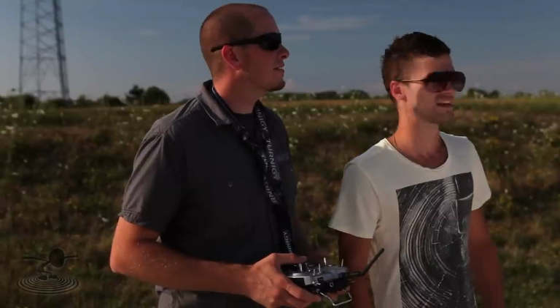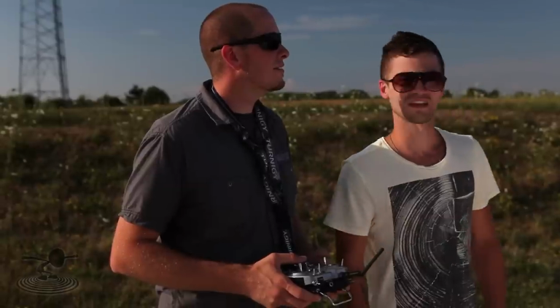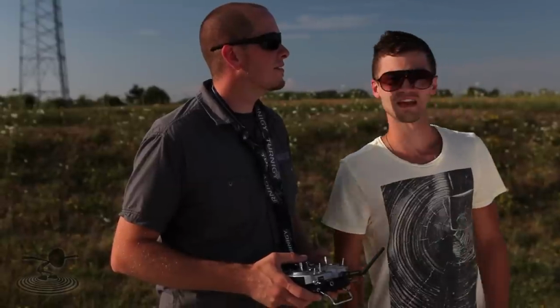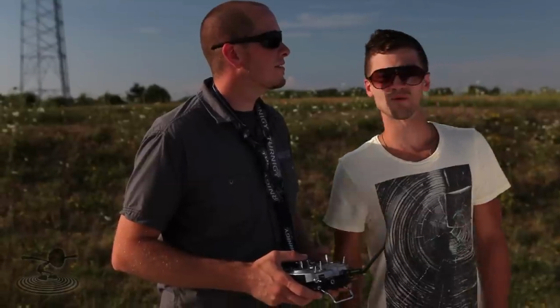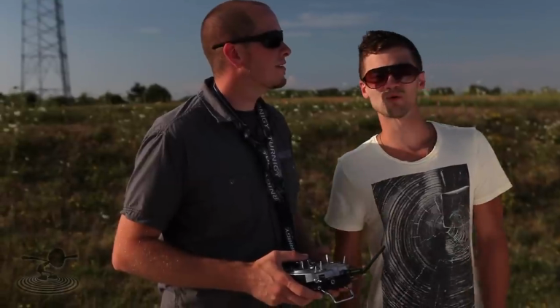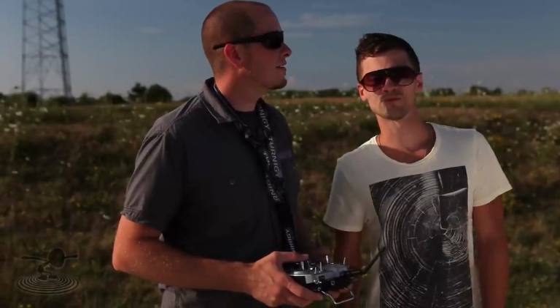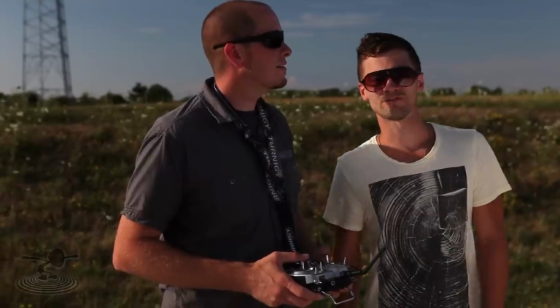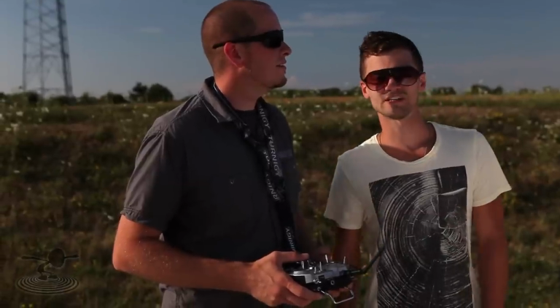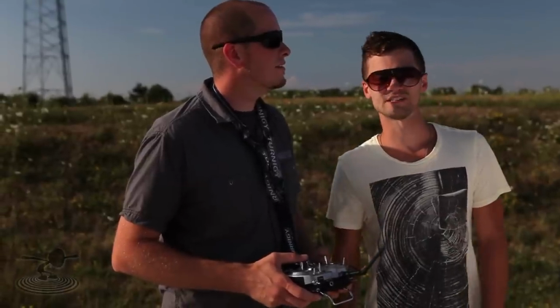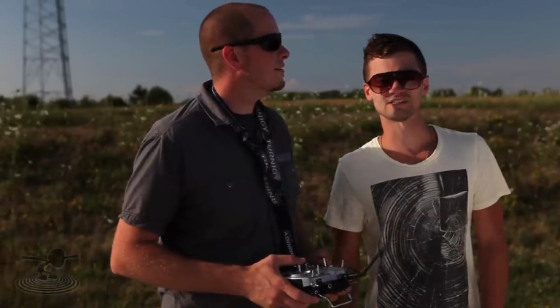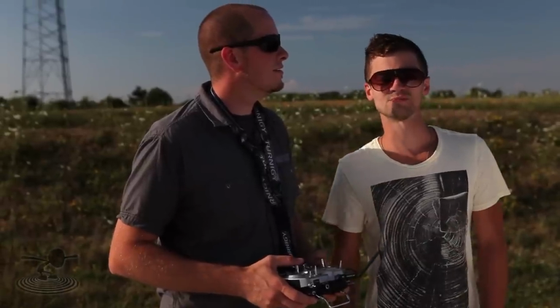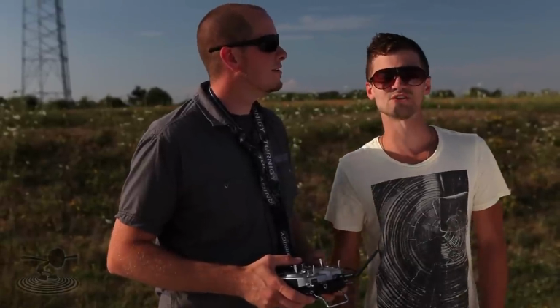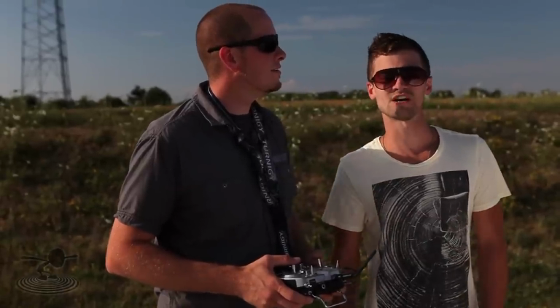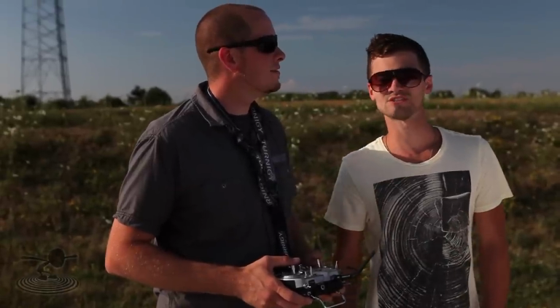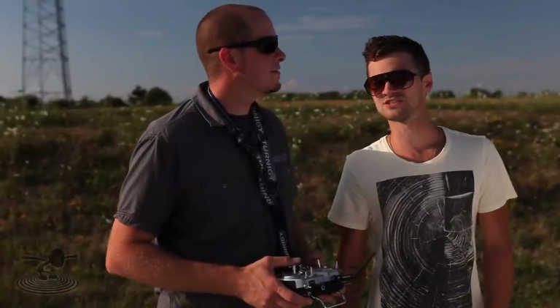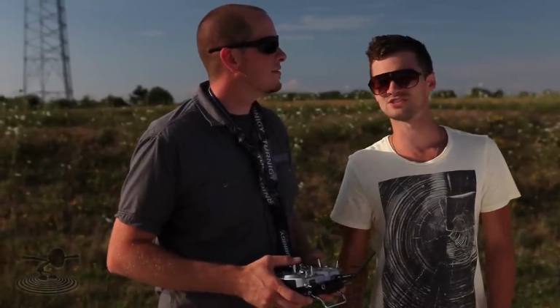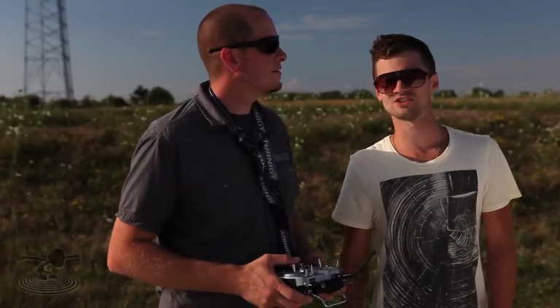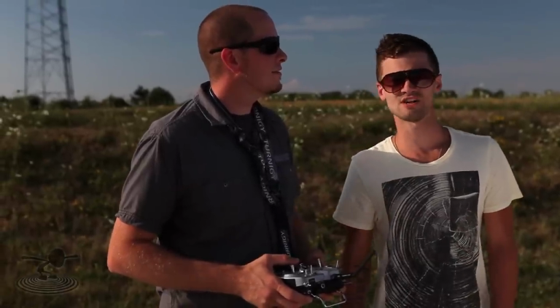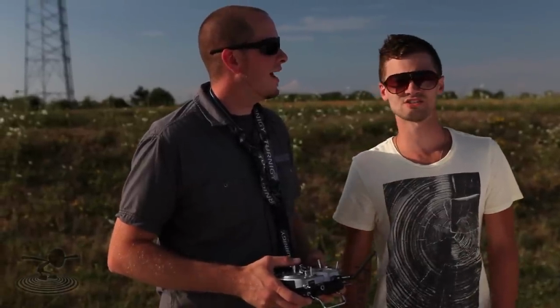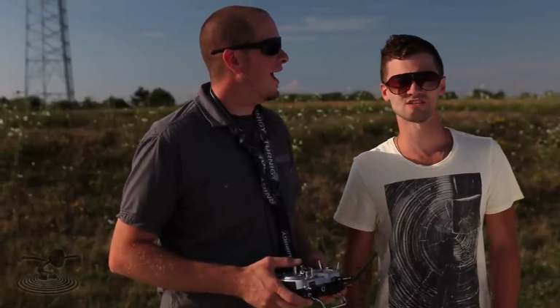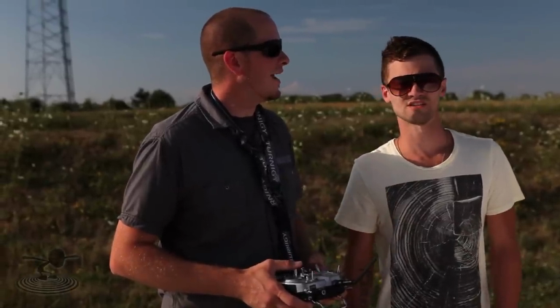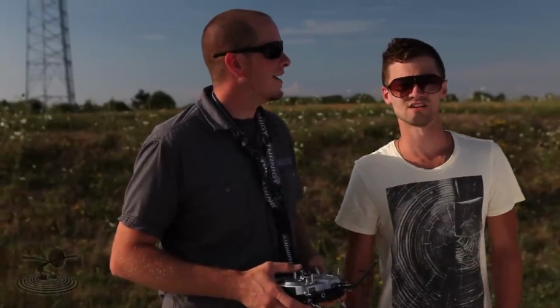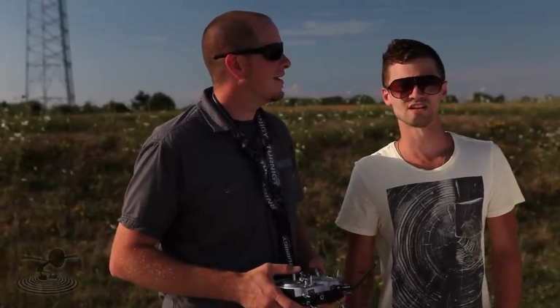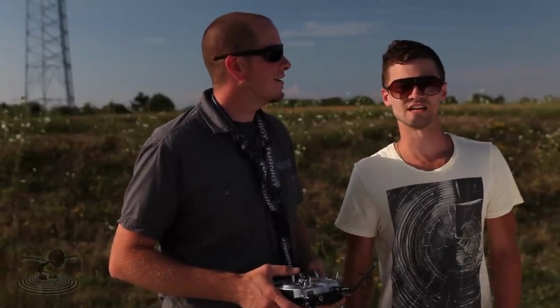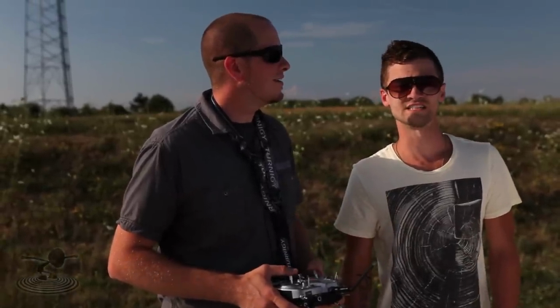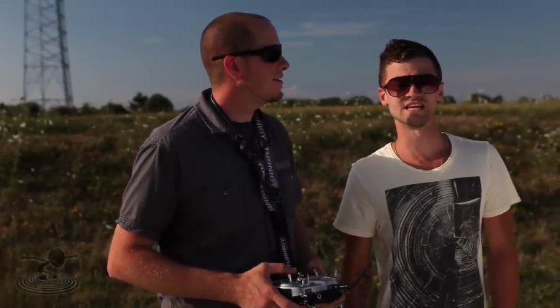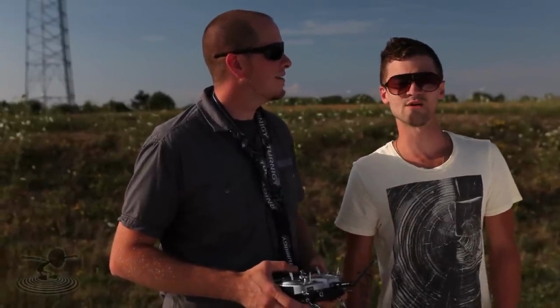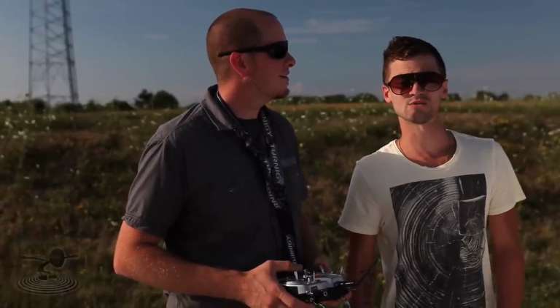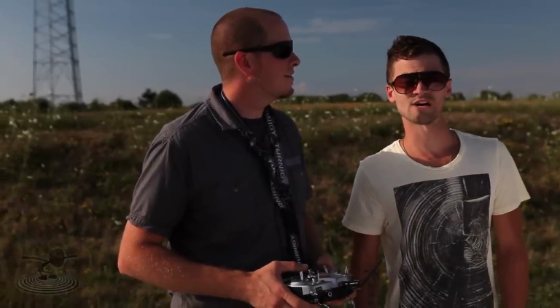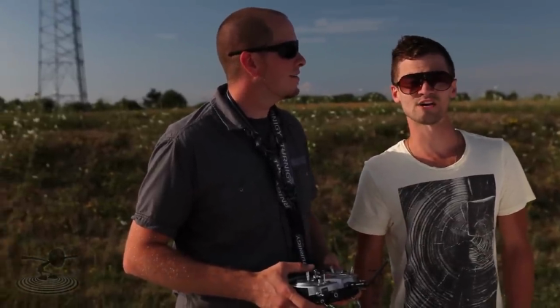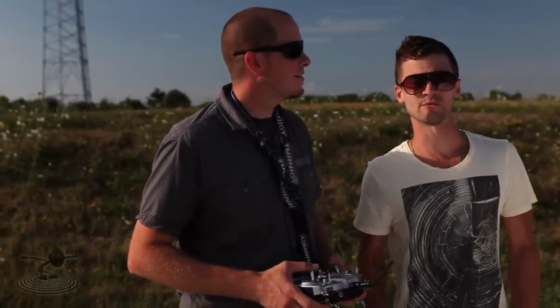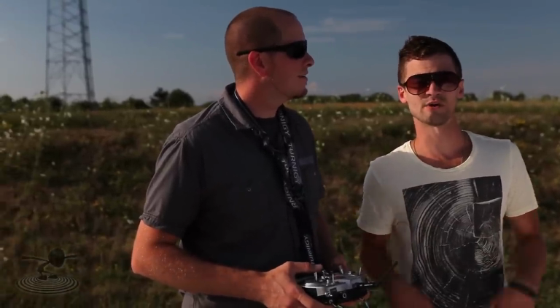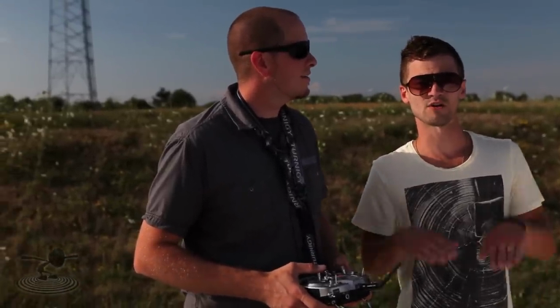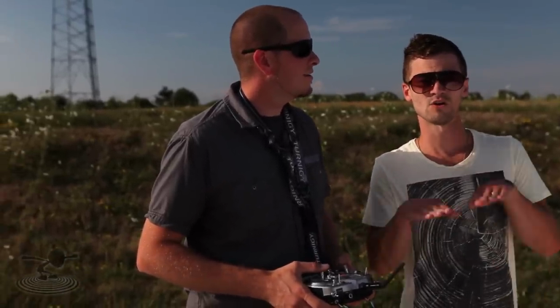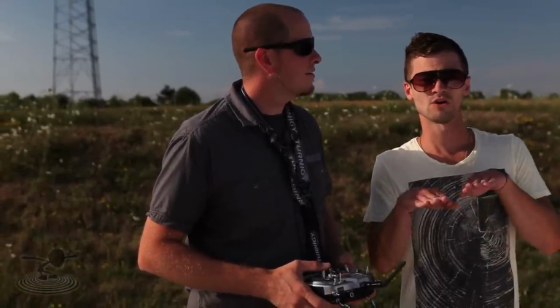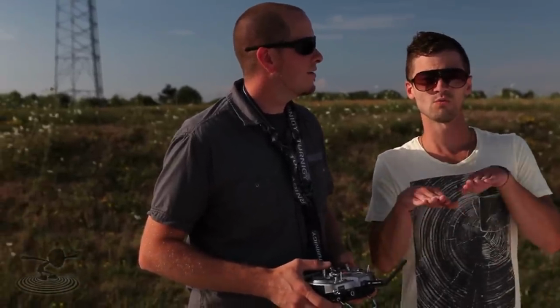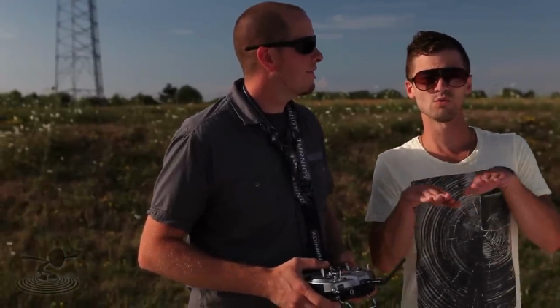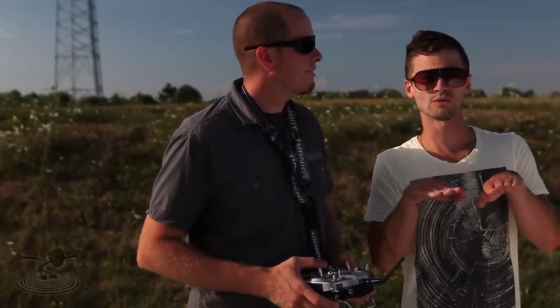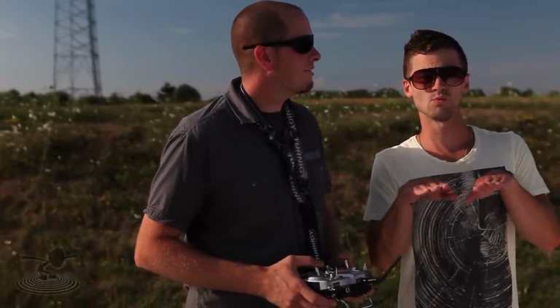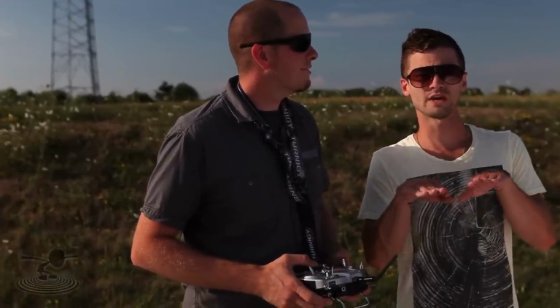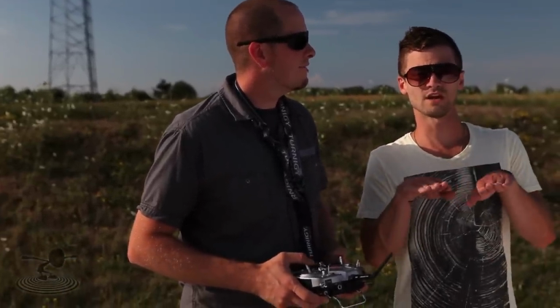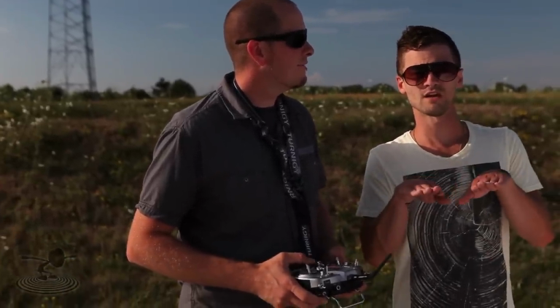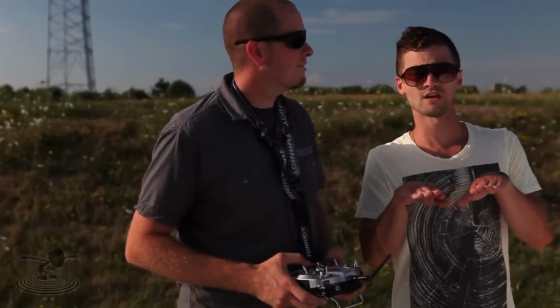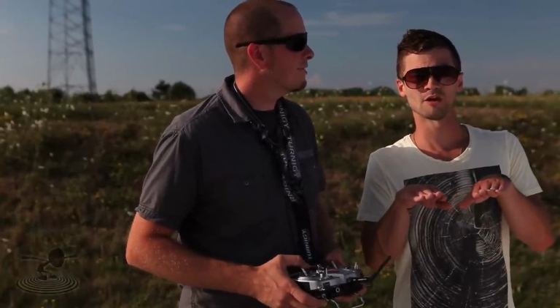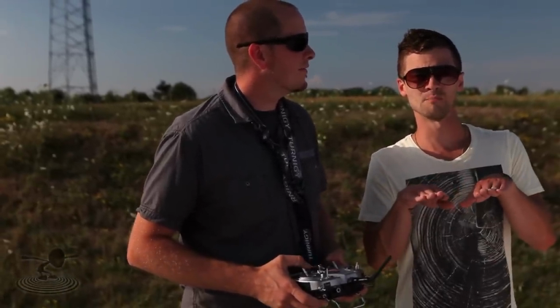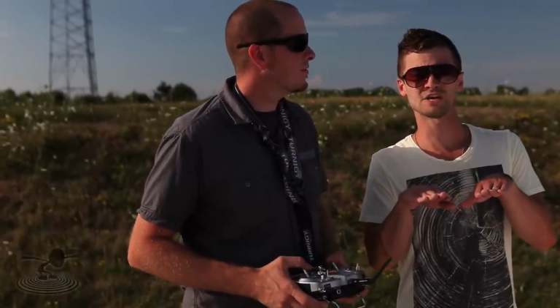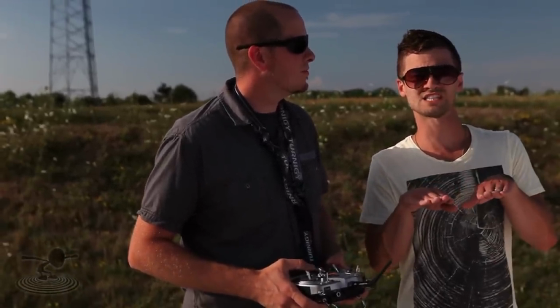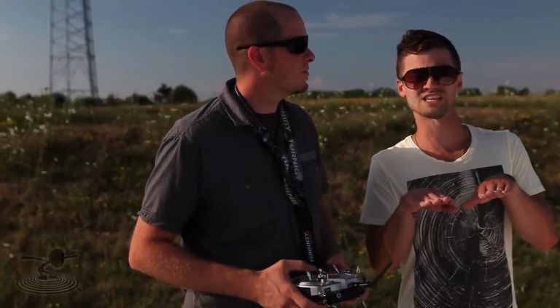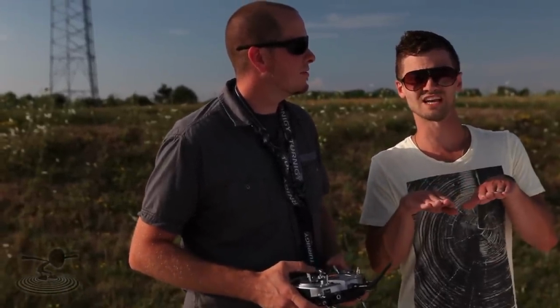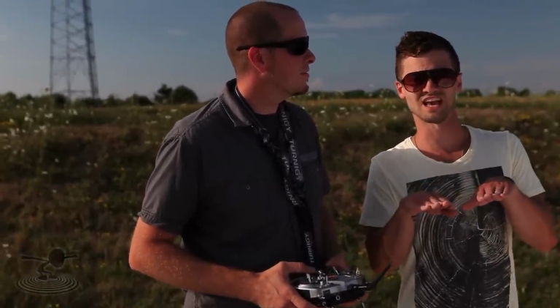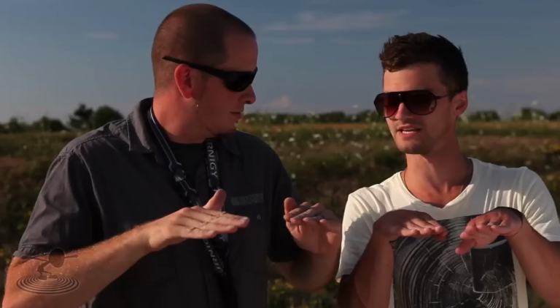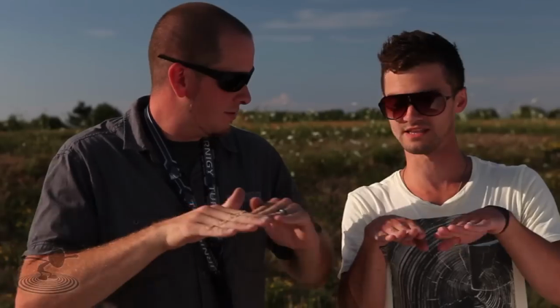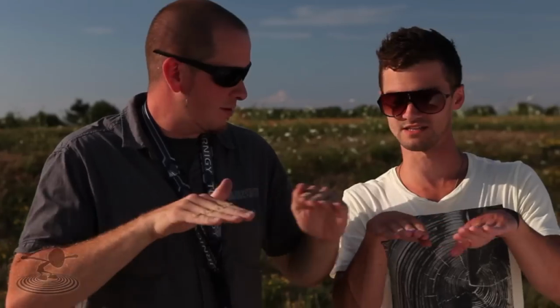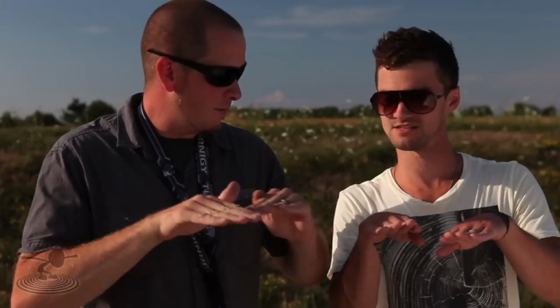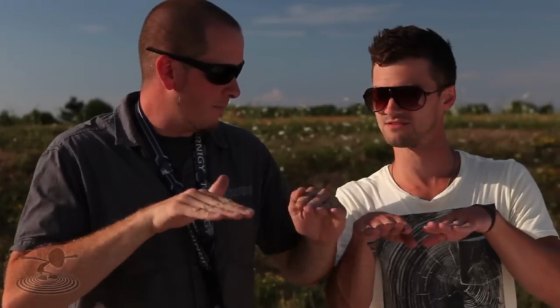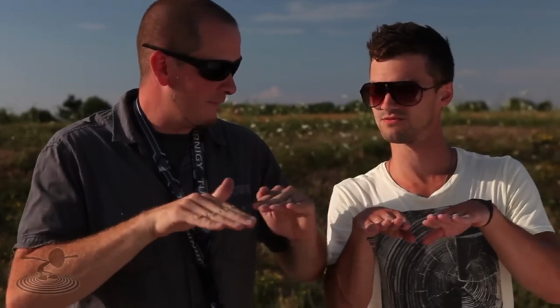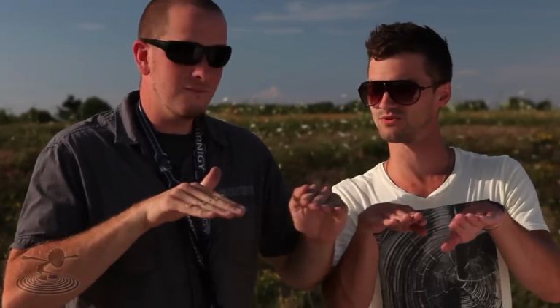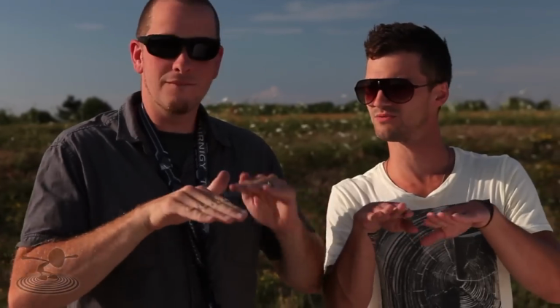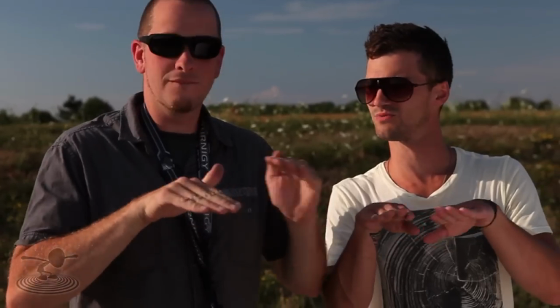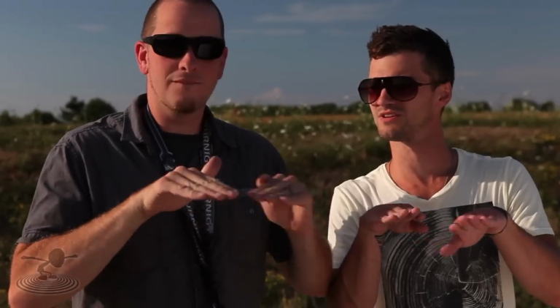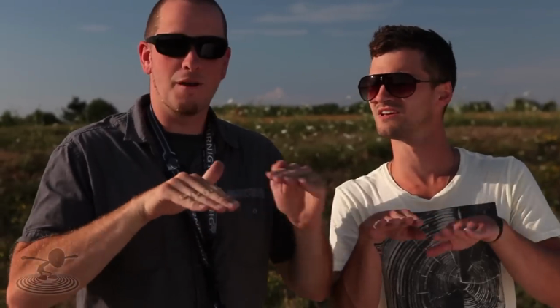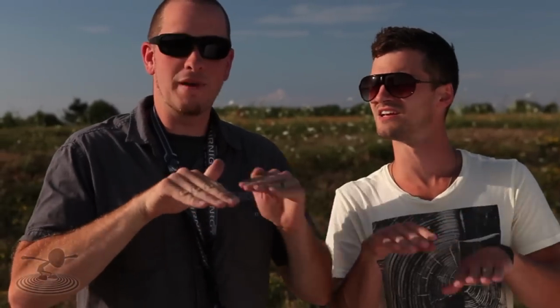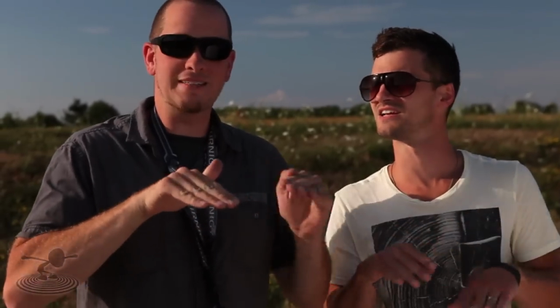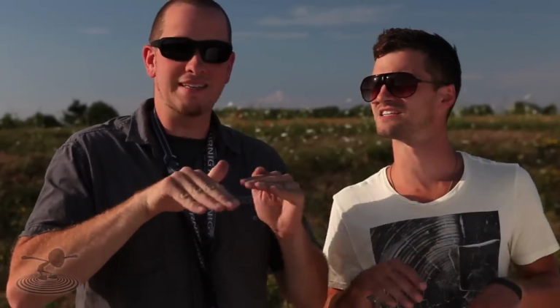Hey, welcome to Flight Test. I'm Josh, and this is Josh. We're talking about wiki wiki mixing. Like this — wiki wiki mixing.